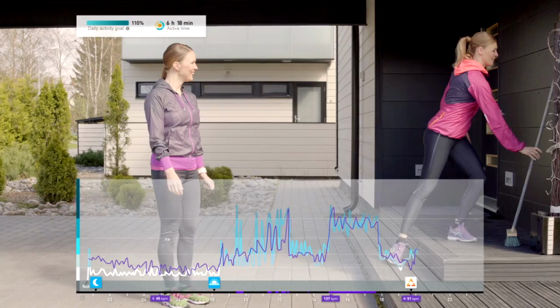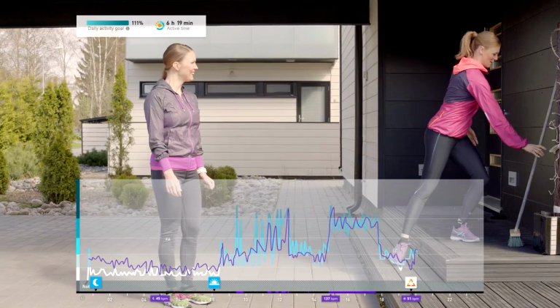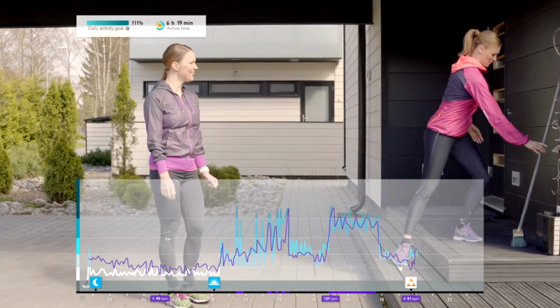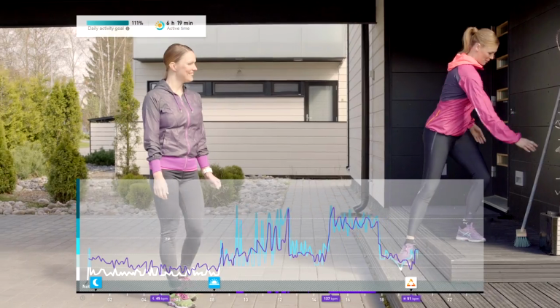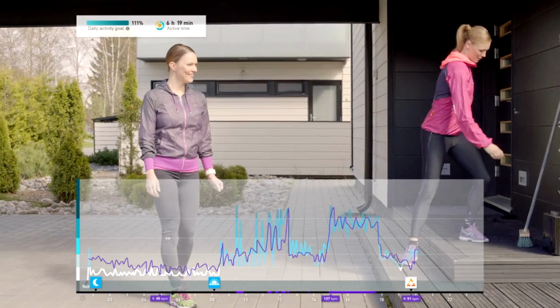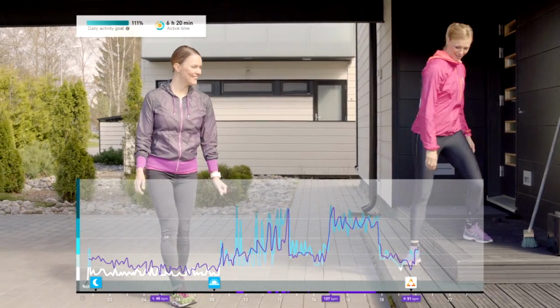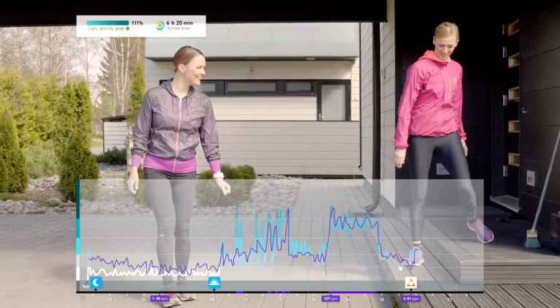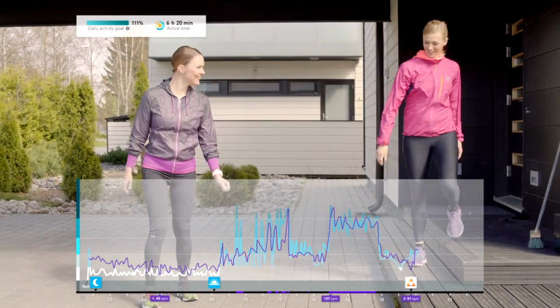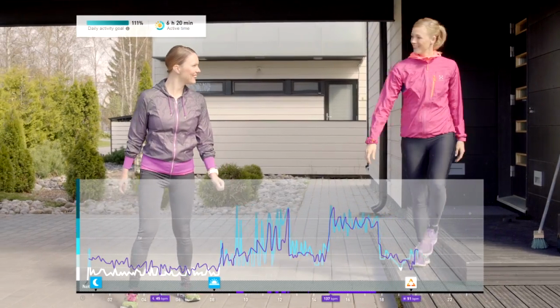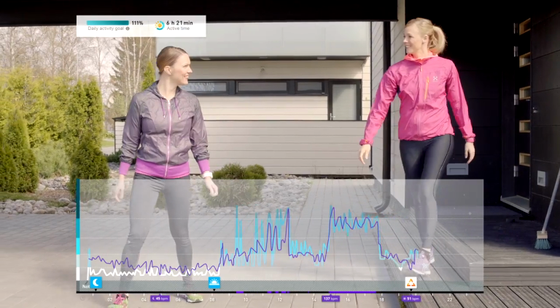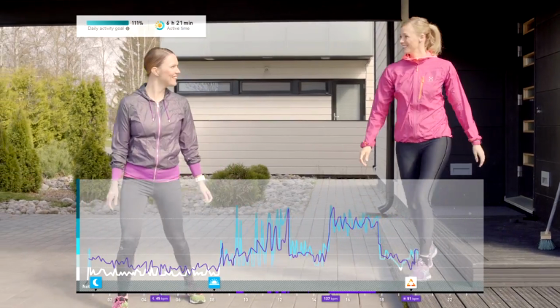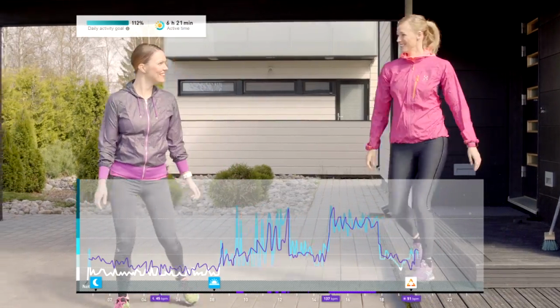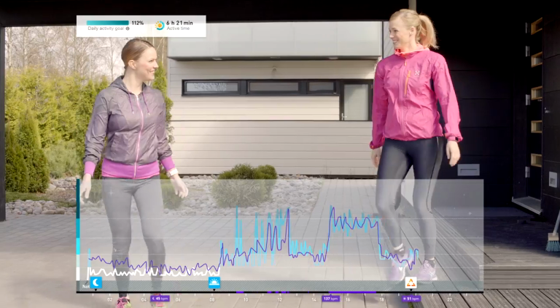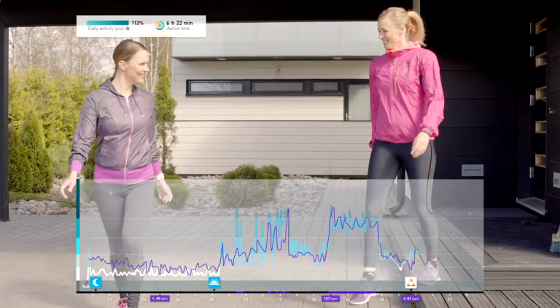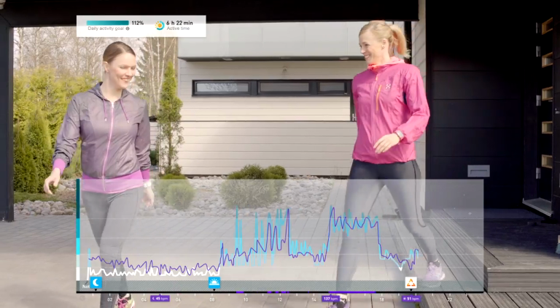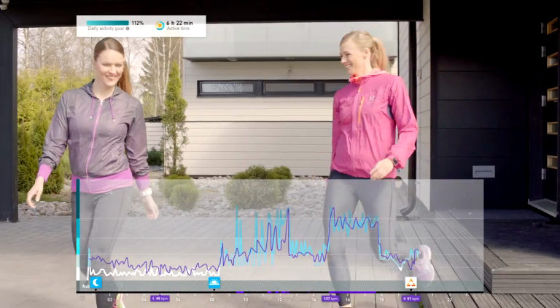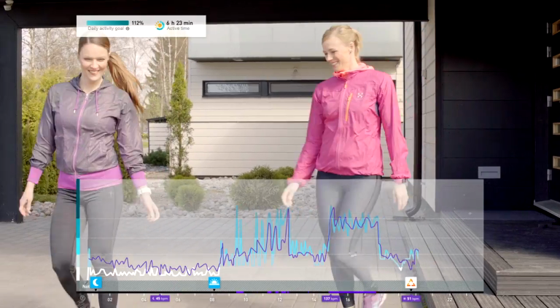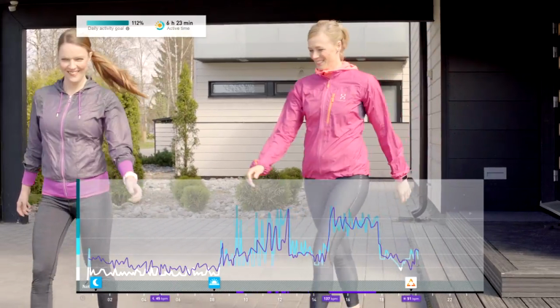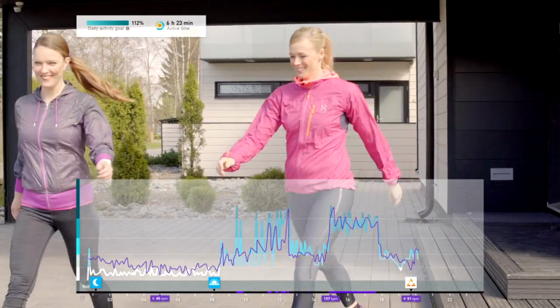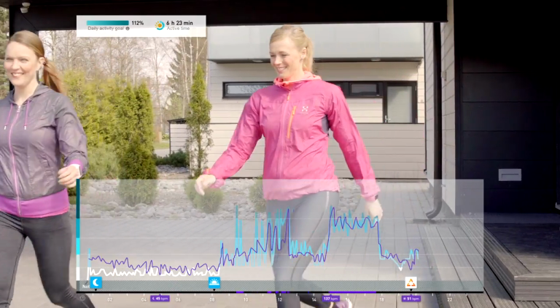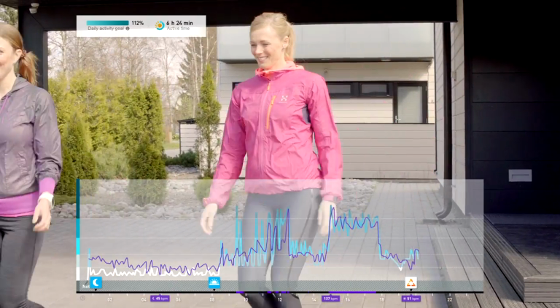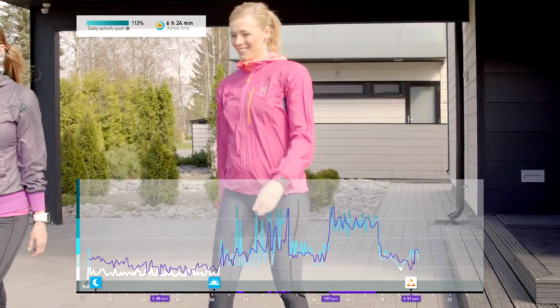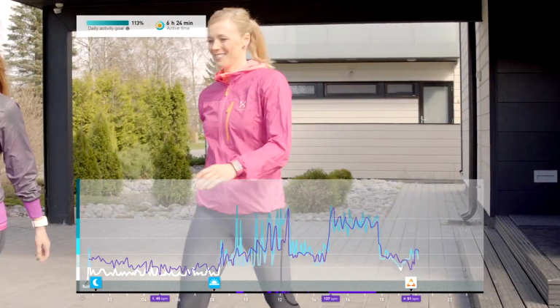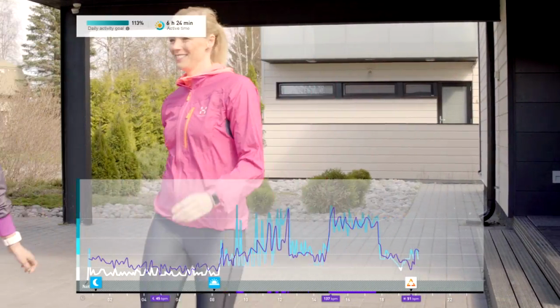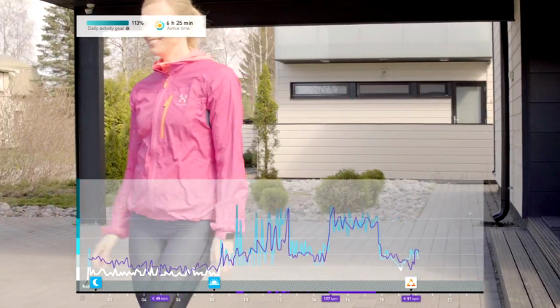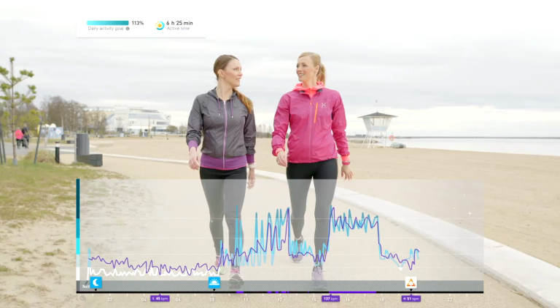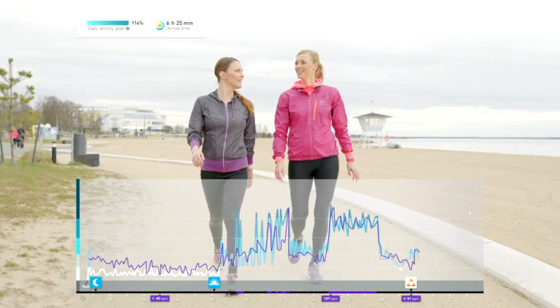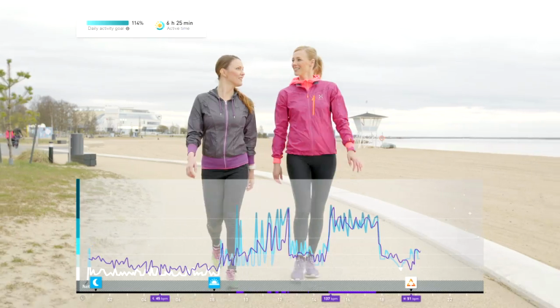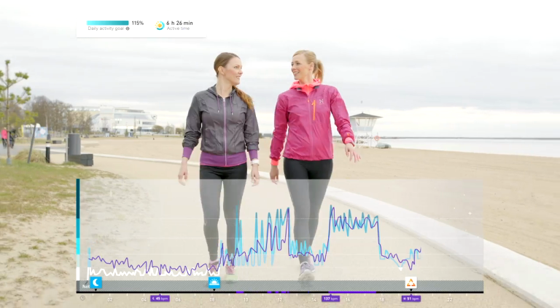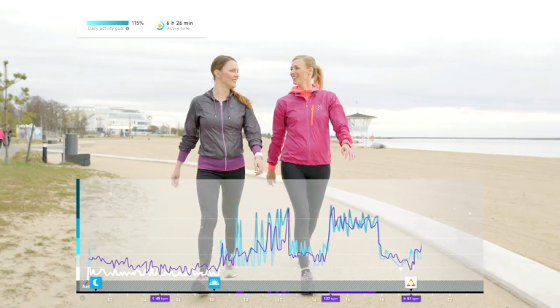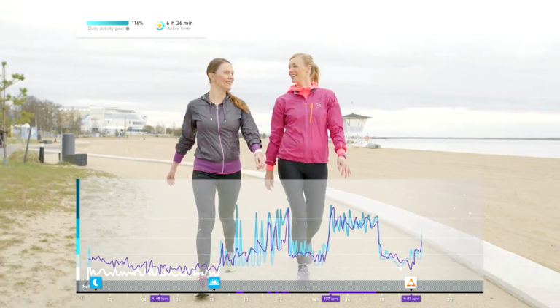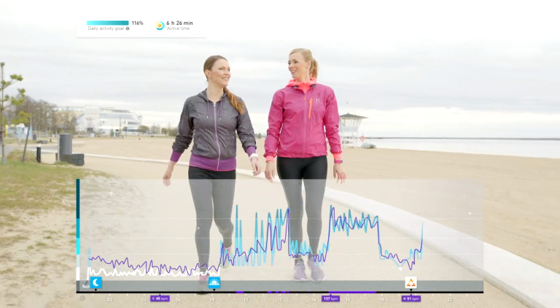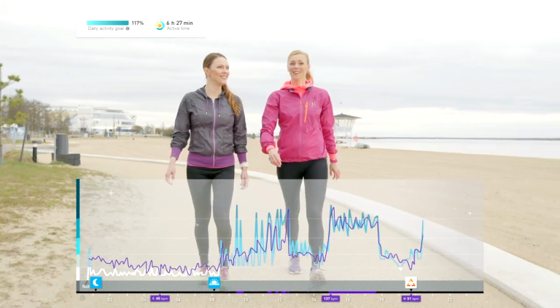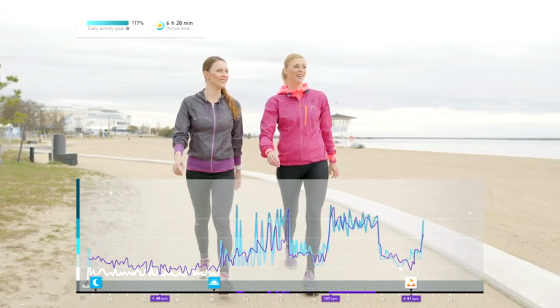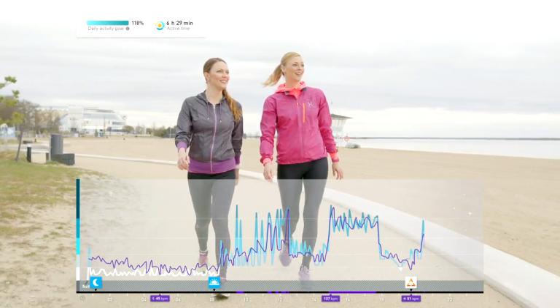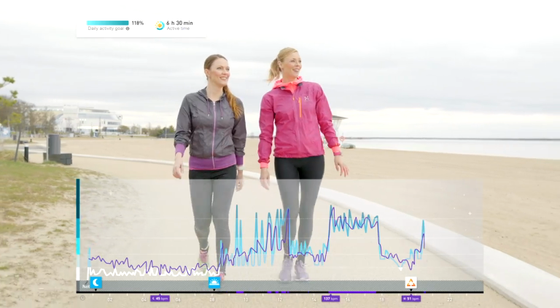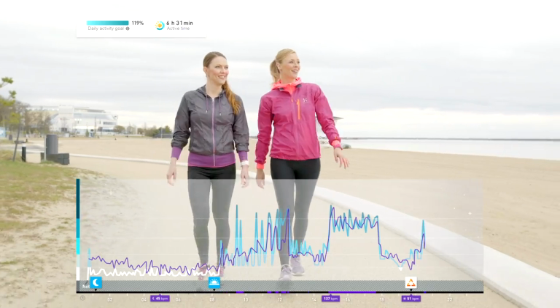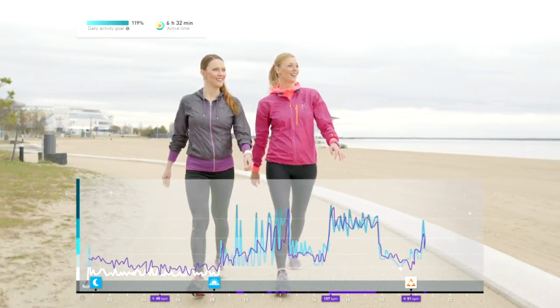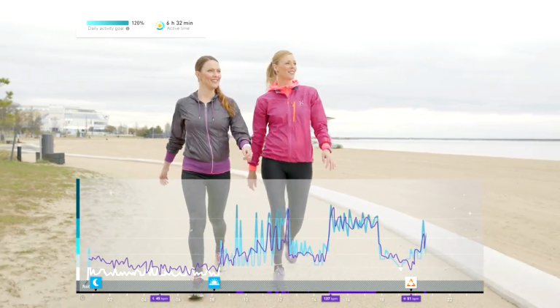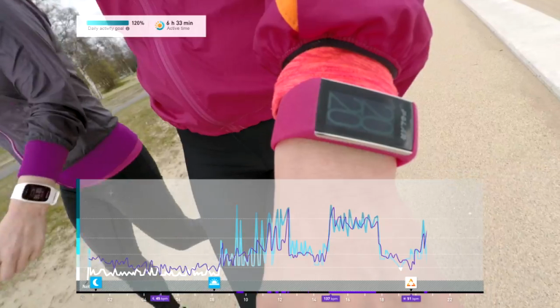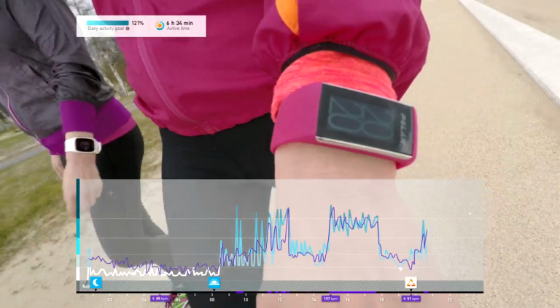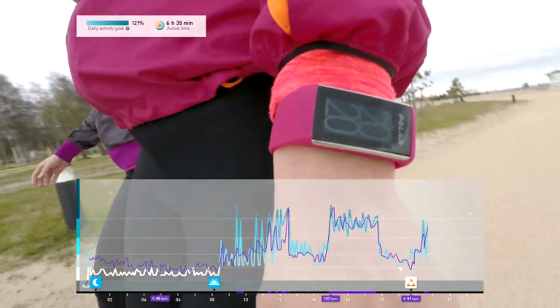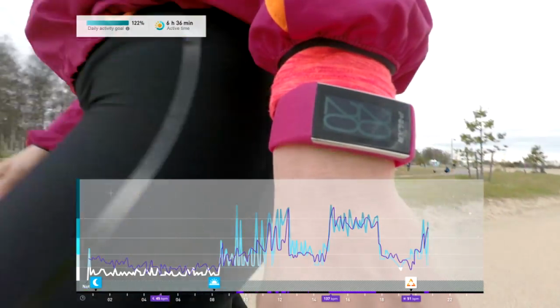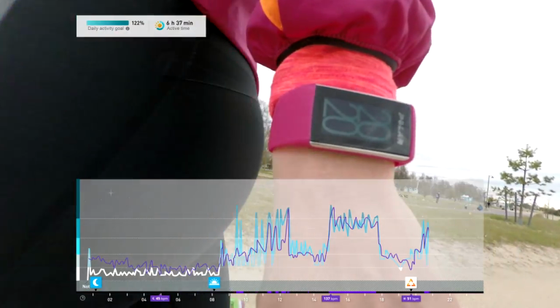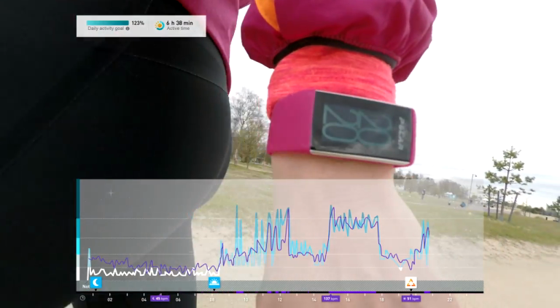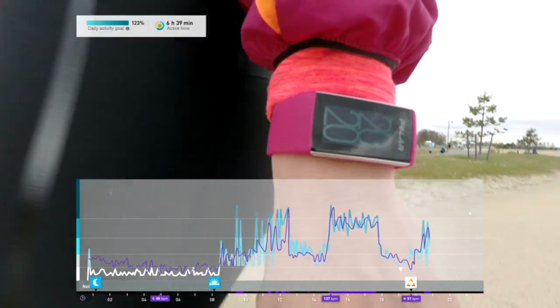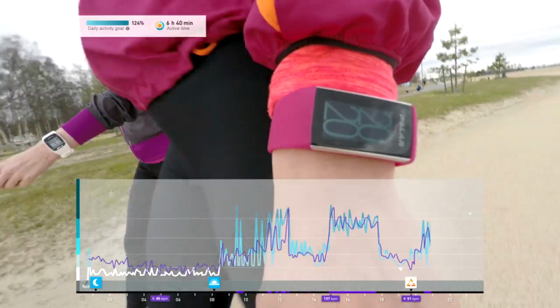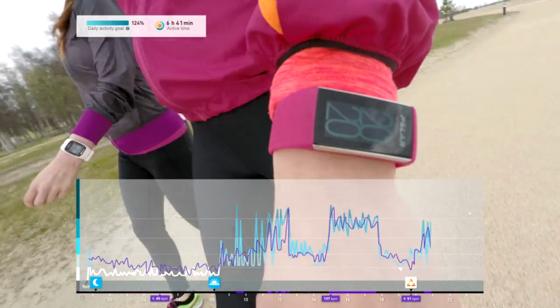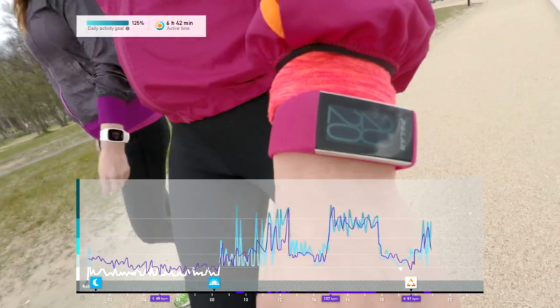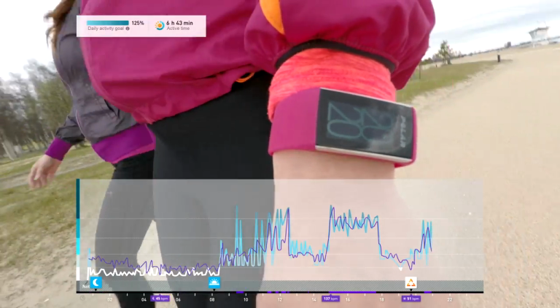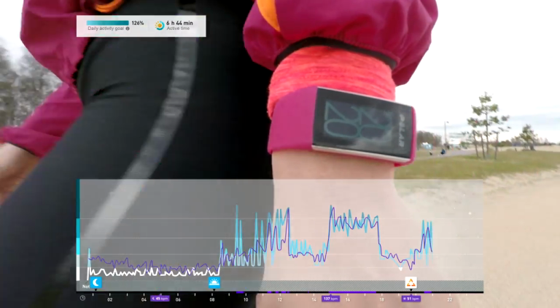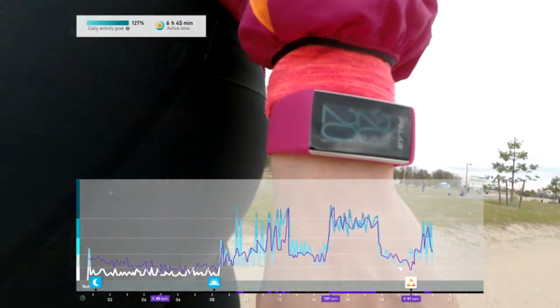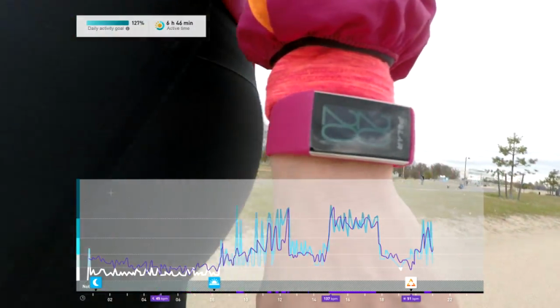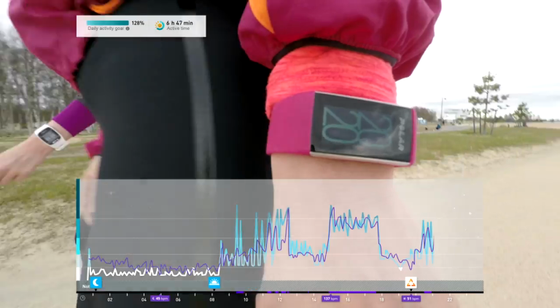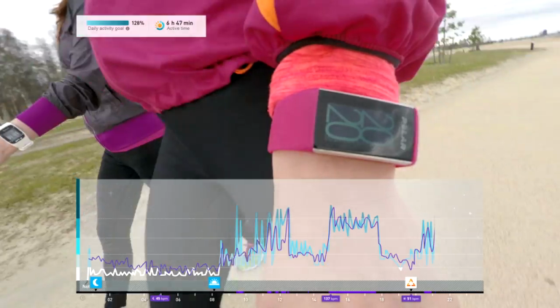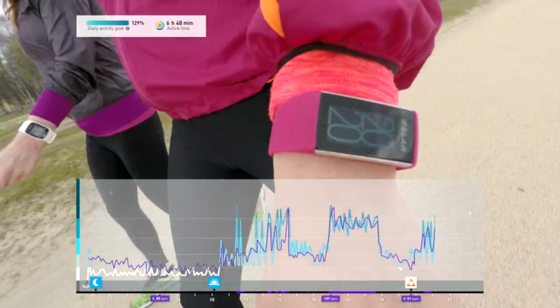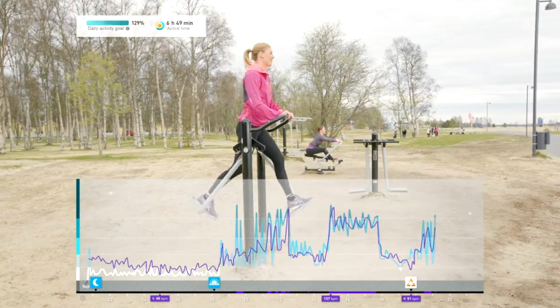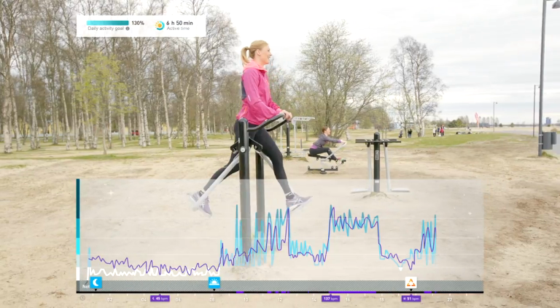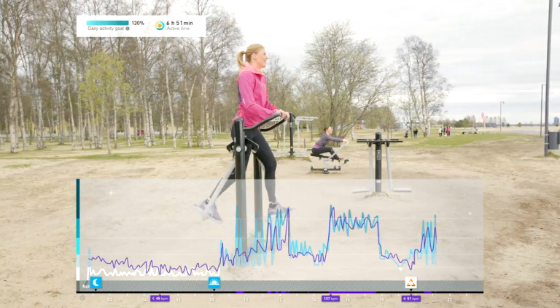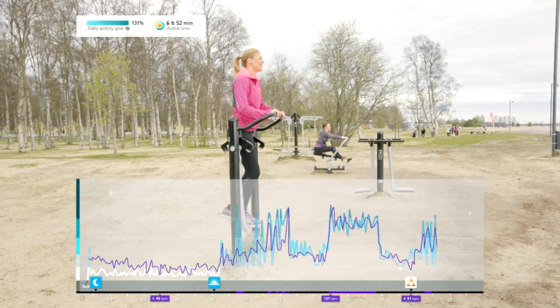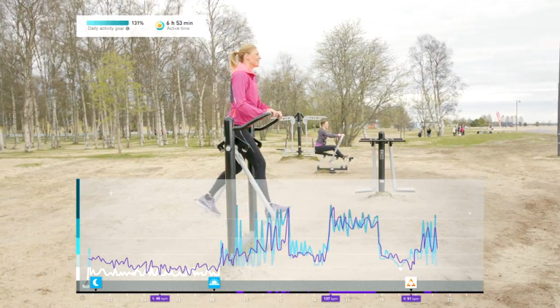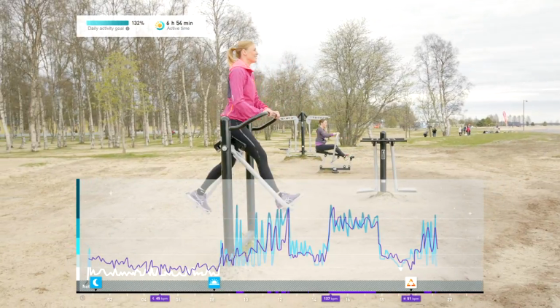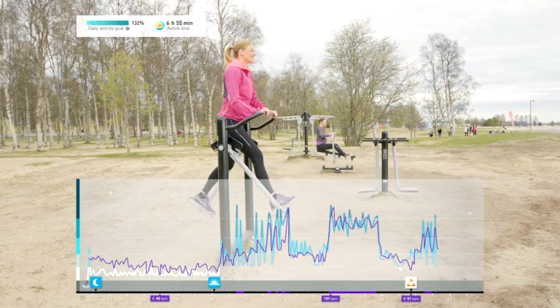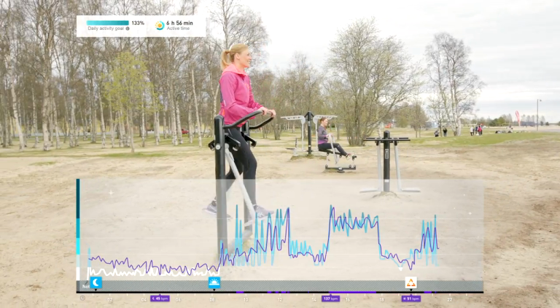Continuous tracking of your heart rate can also start based on your wrist movements — for example, when you're walking at a fast enough pace with your arms swinging.